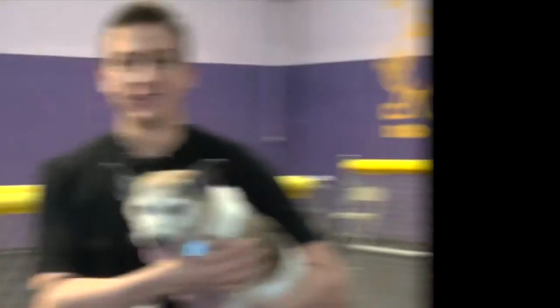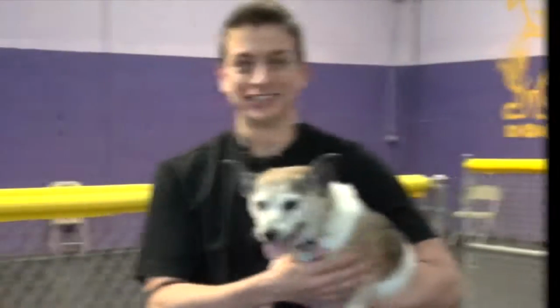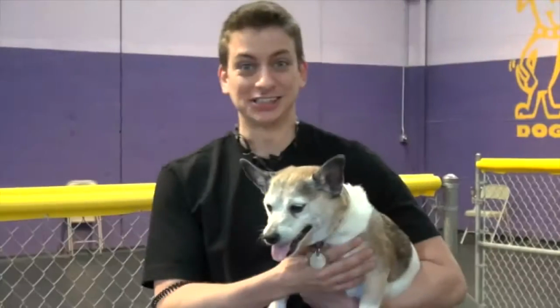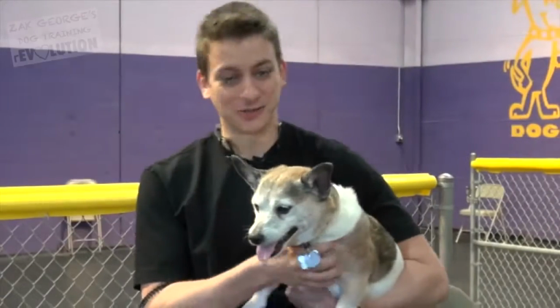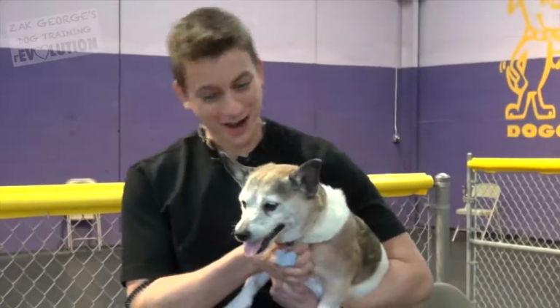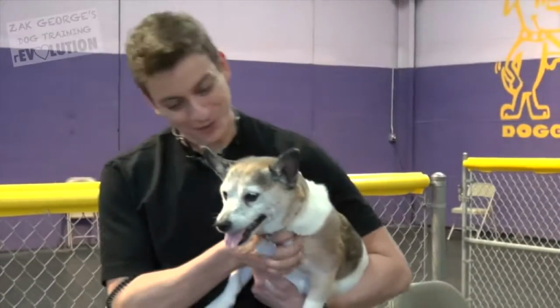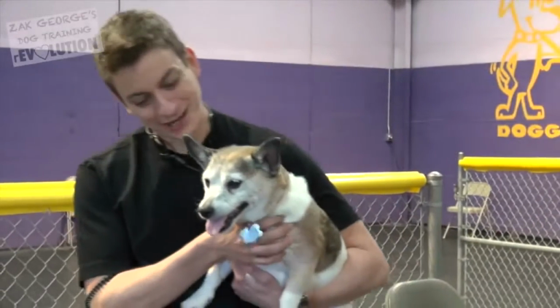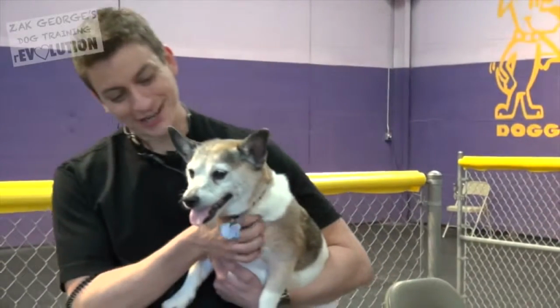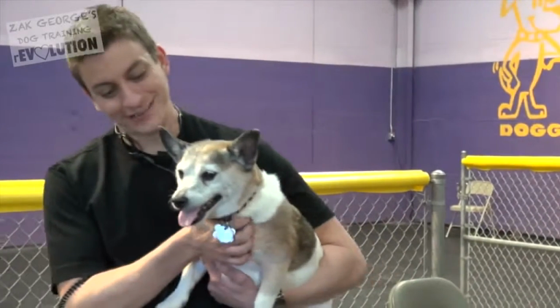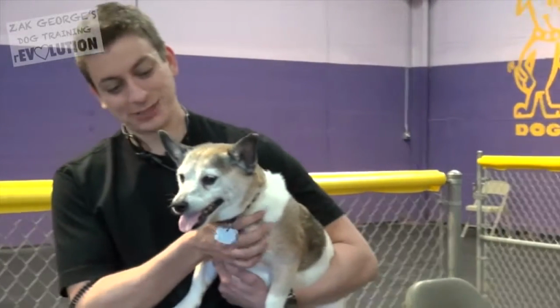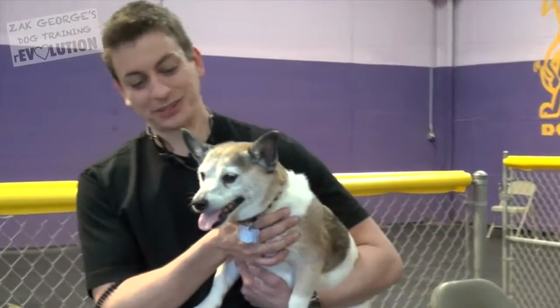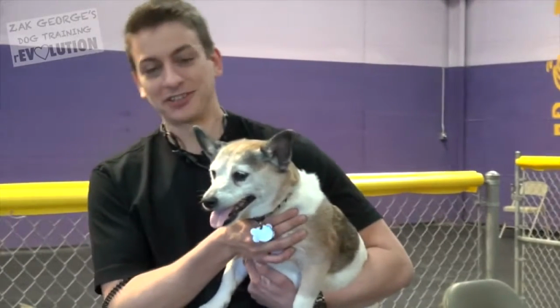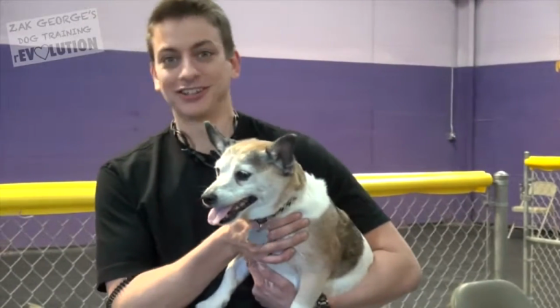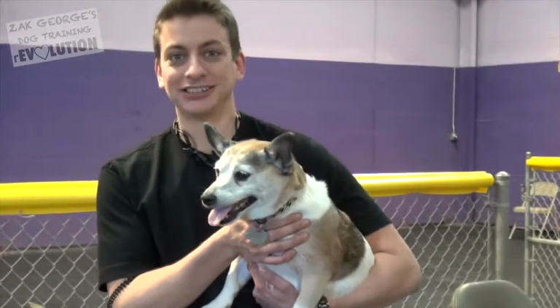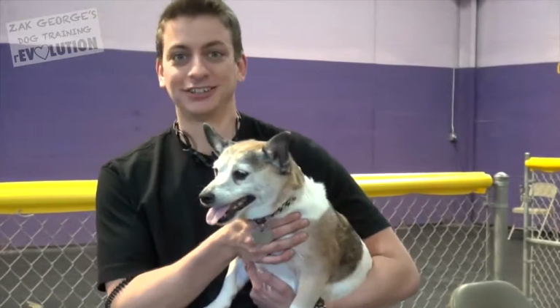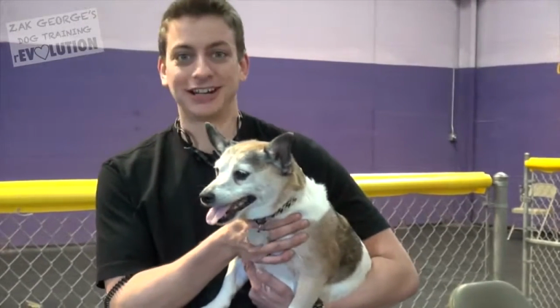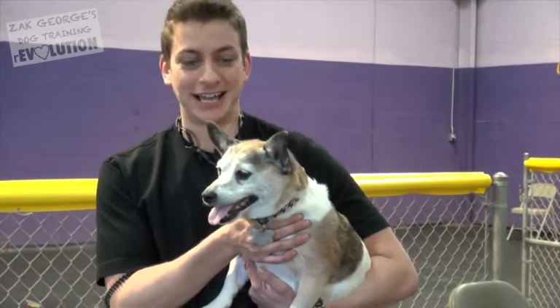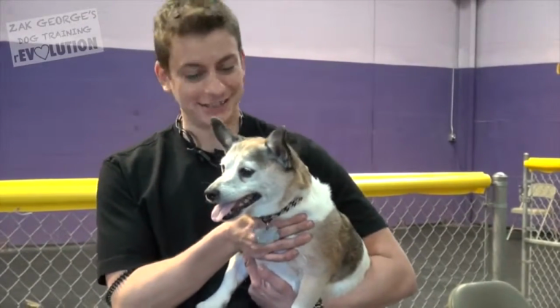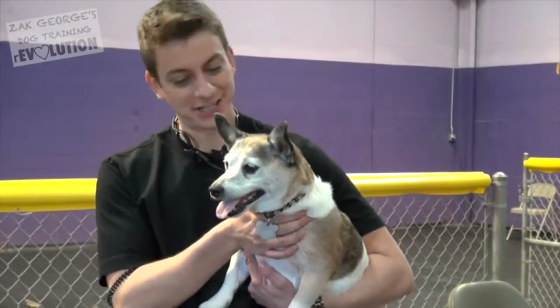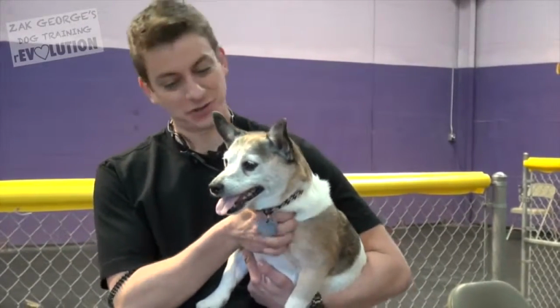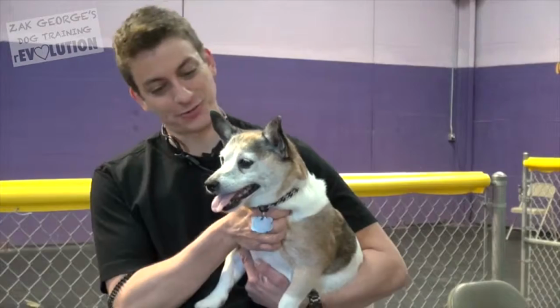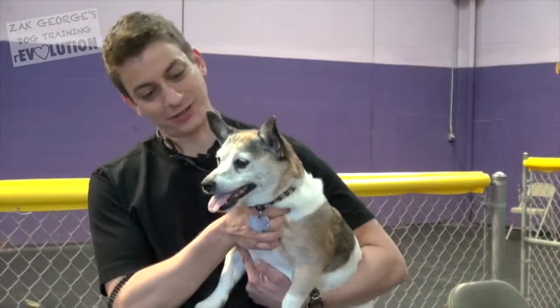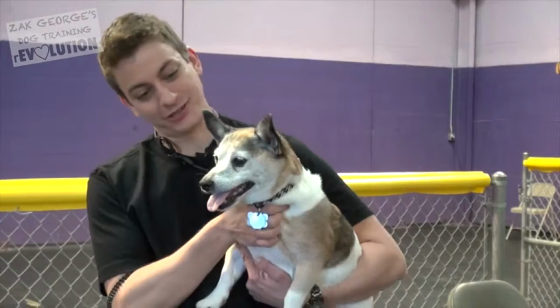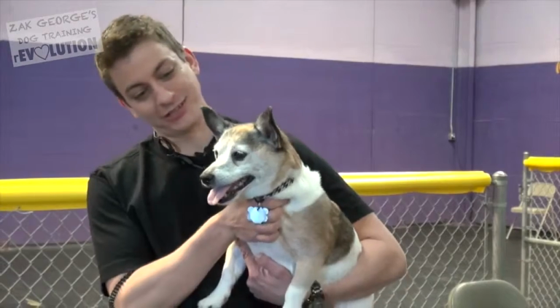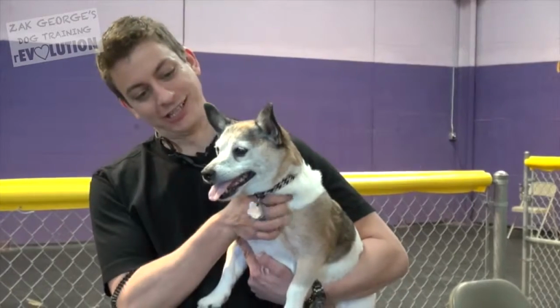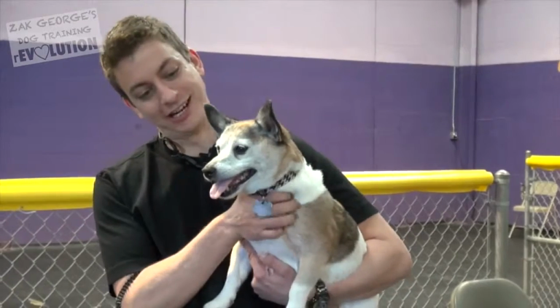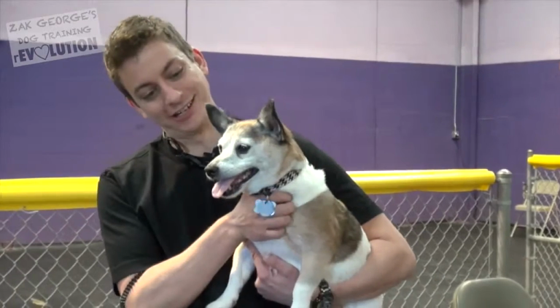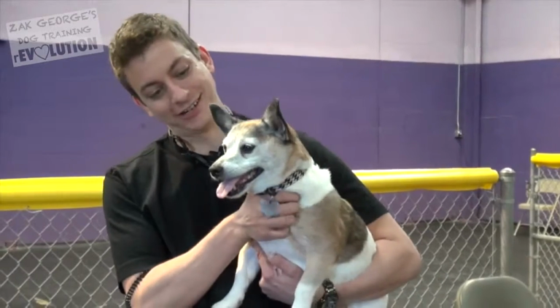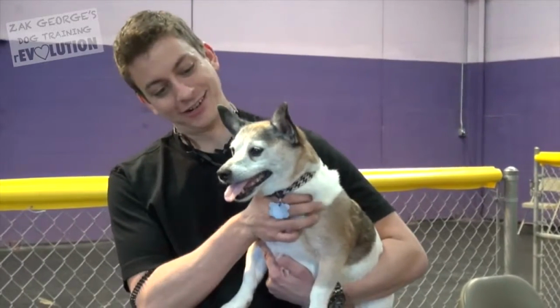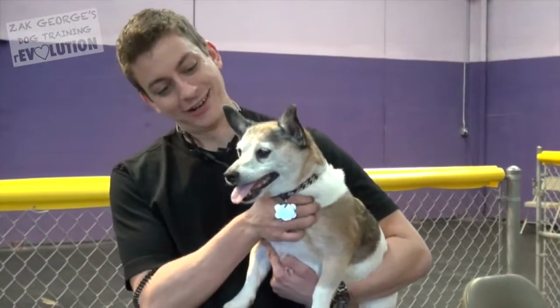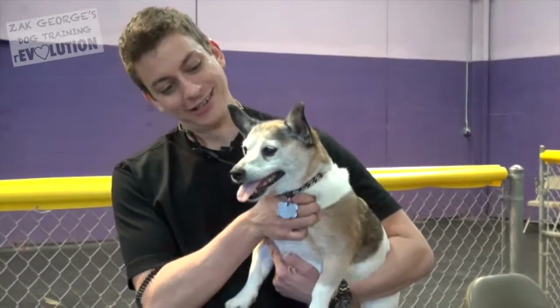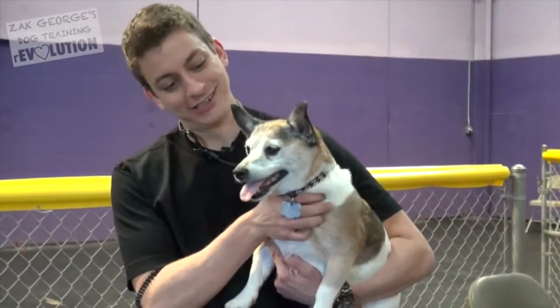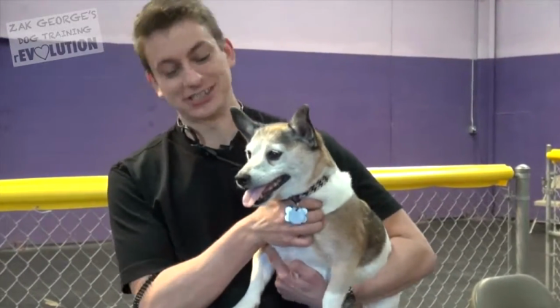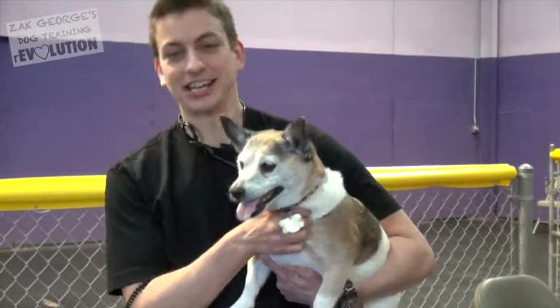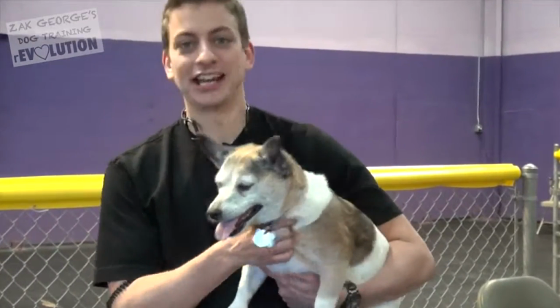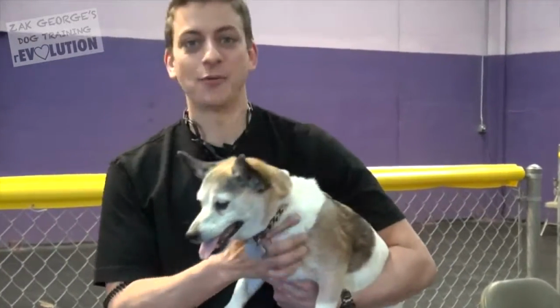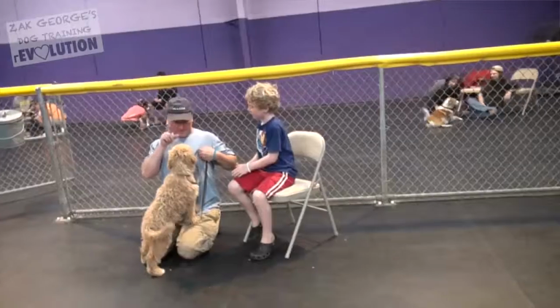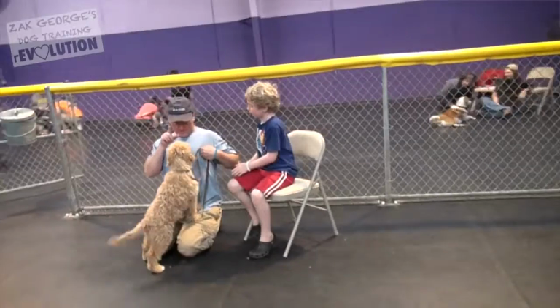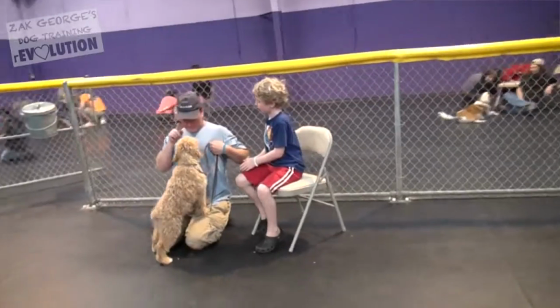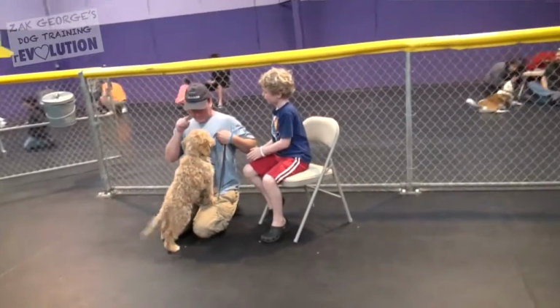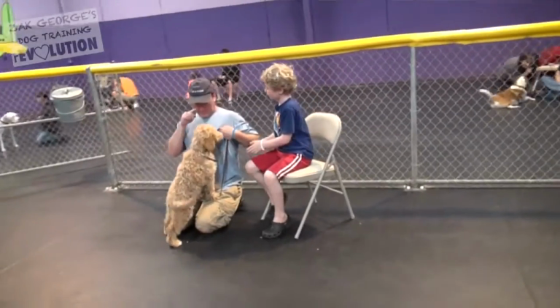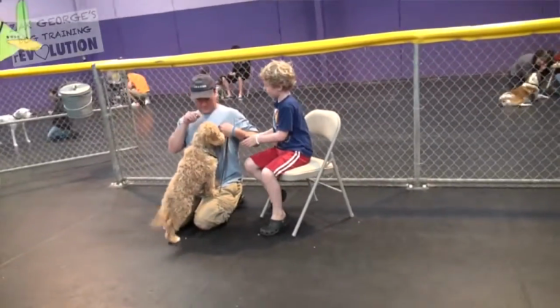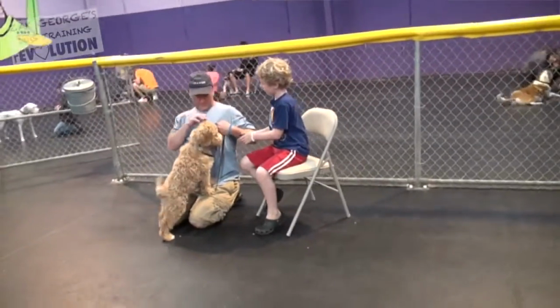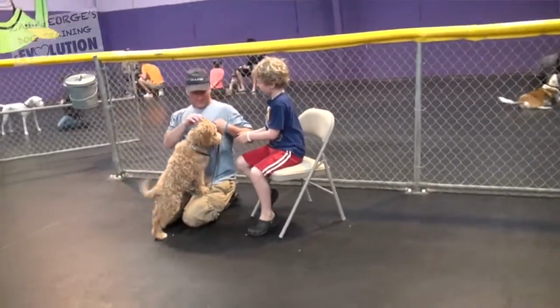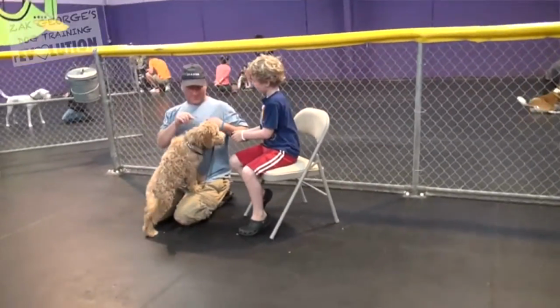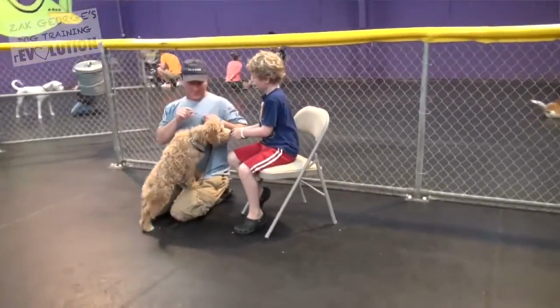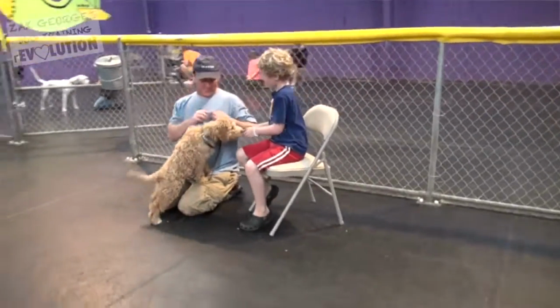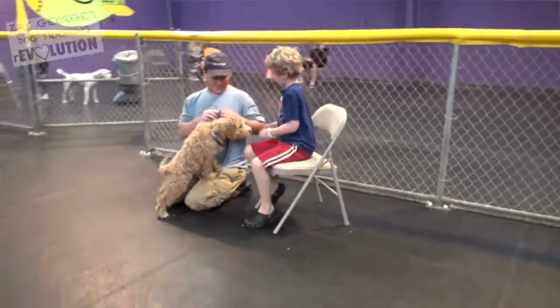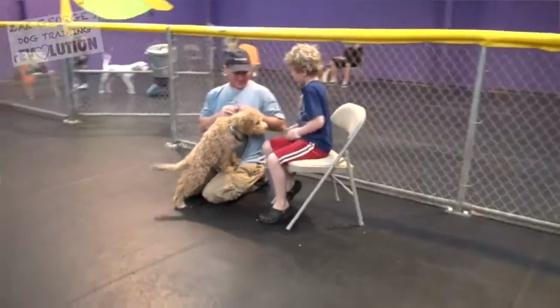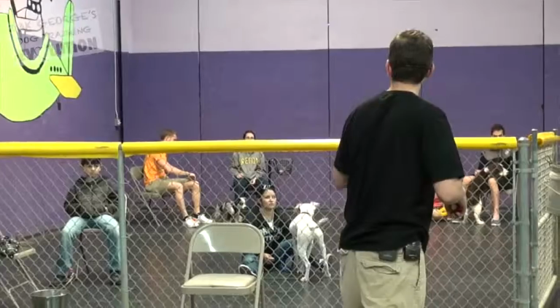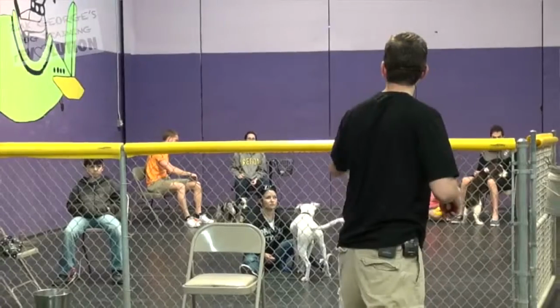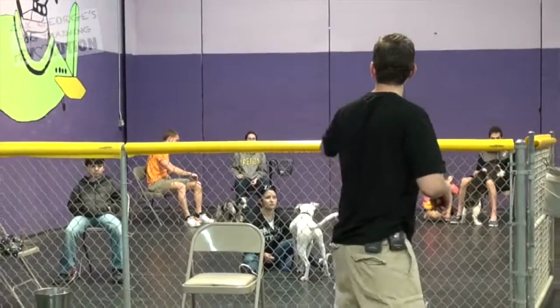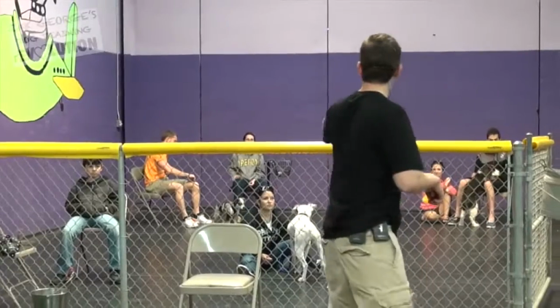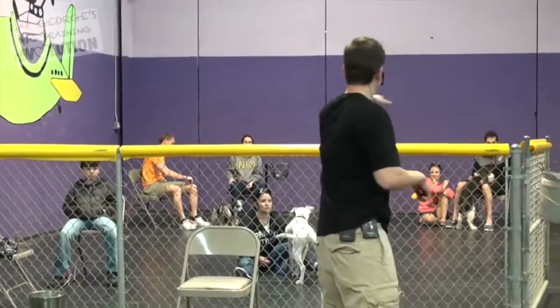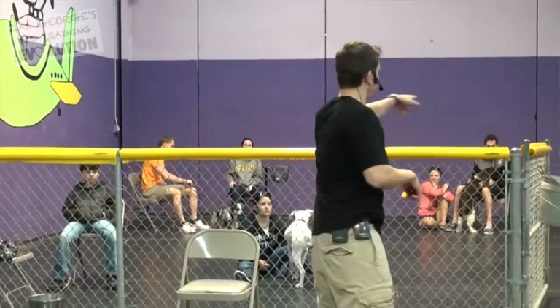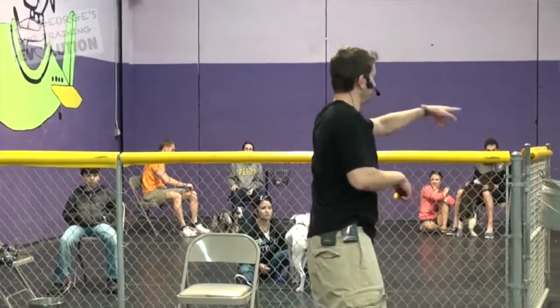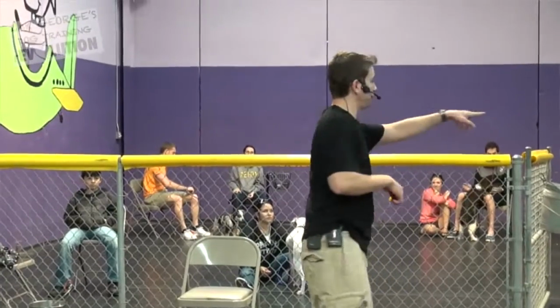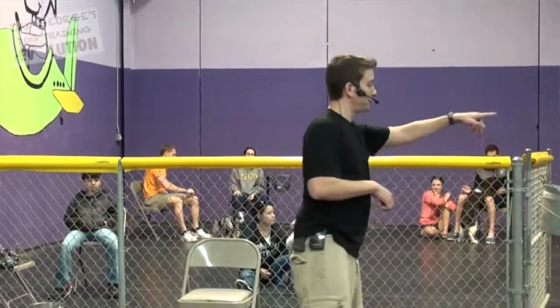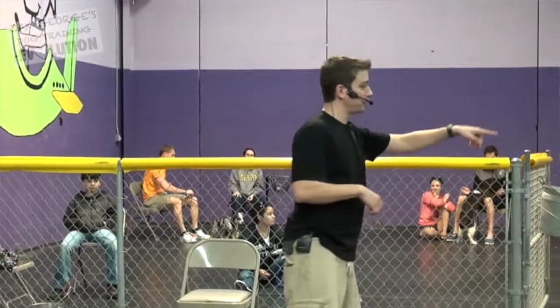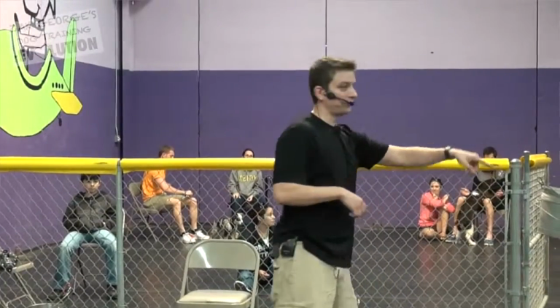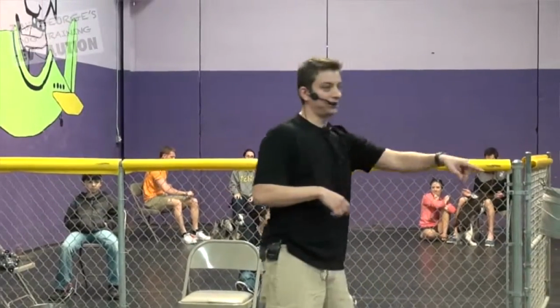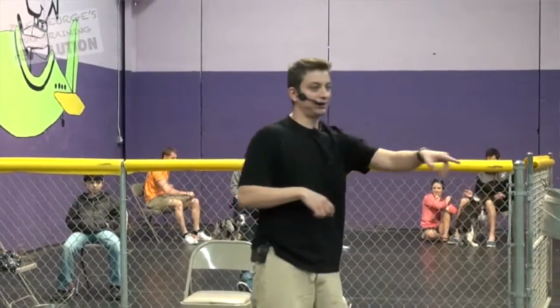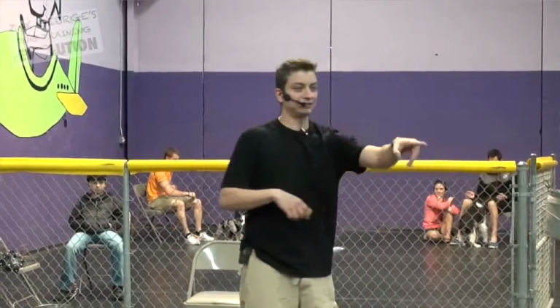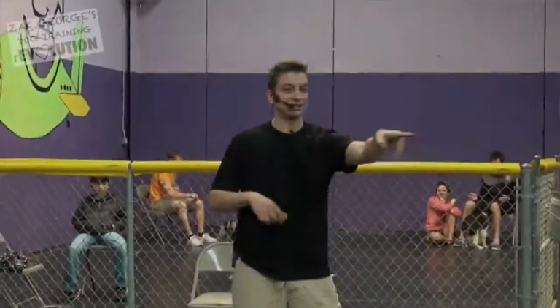This is Rocco right now. He's one of the dogs here at Central Bark Doggy Day Care. He's just hanging out. I have no idea what this video is gonna be about, but hopefully we'll learn something.